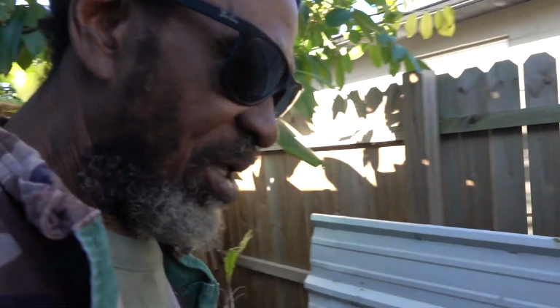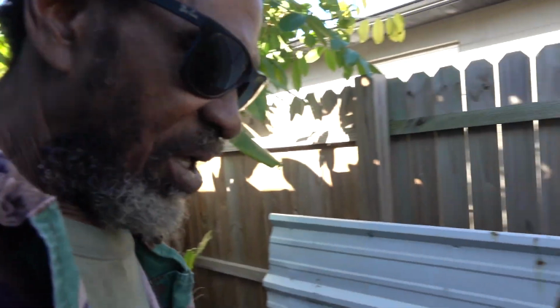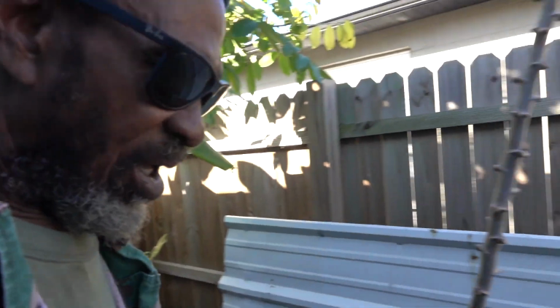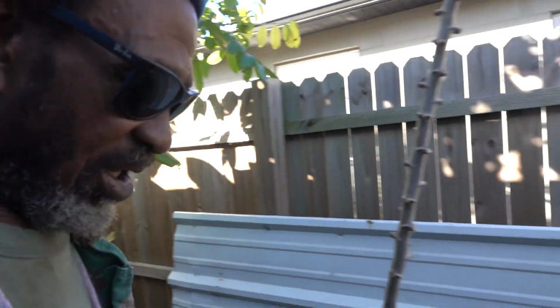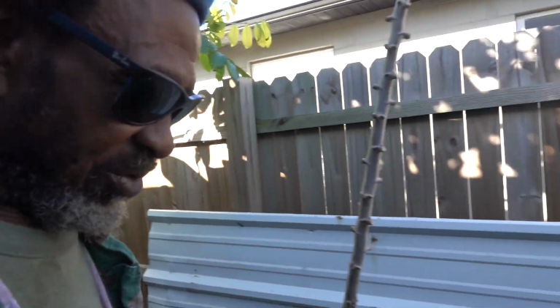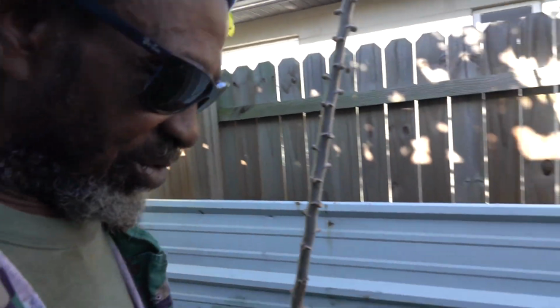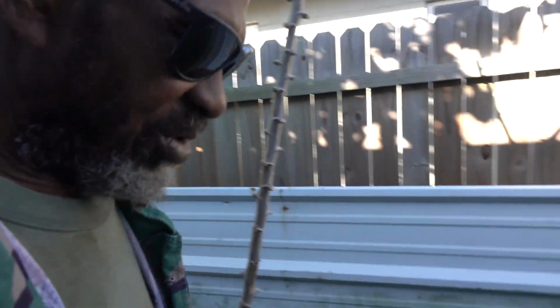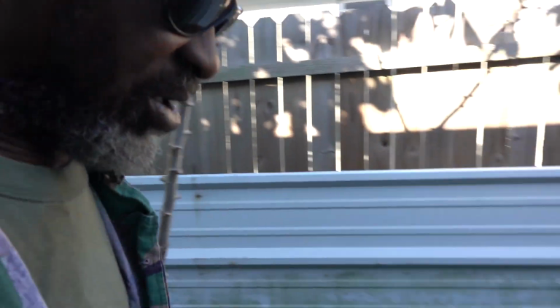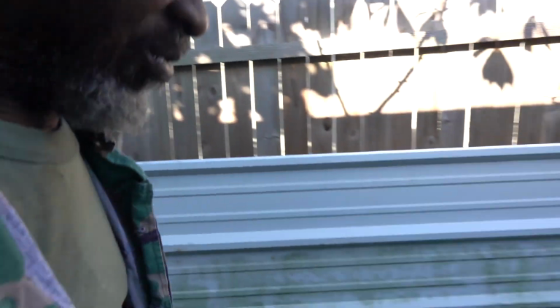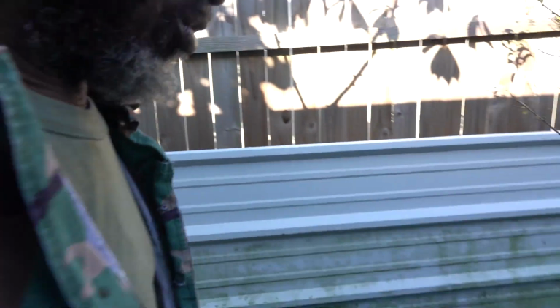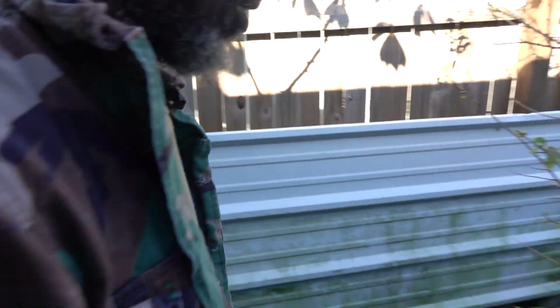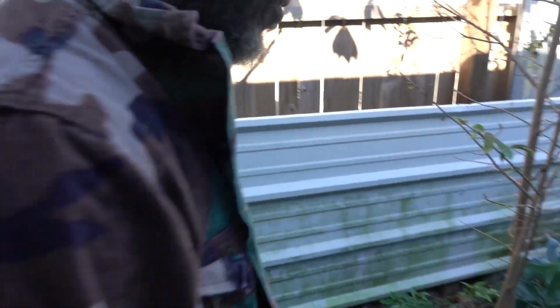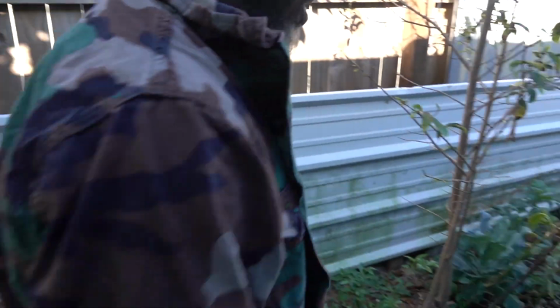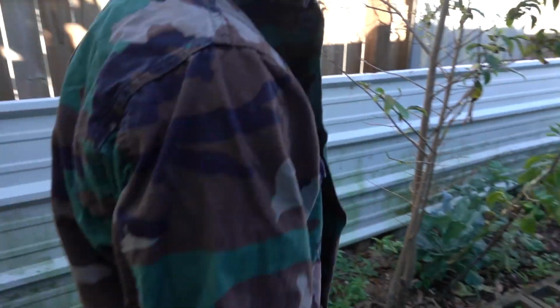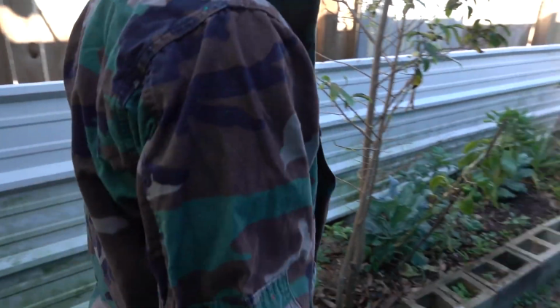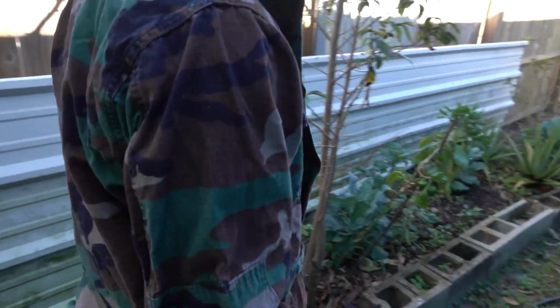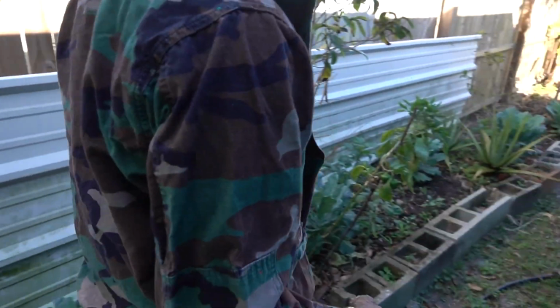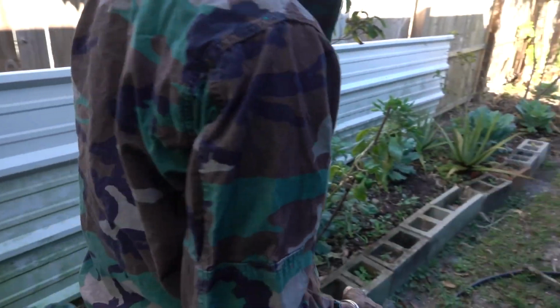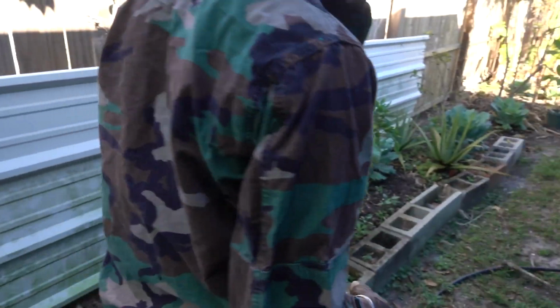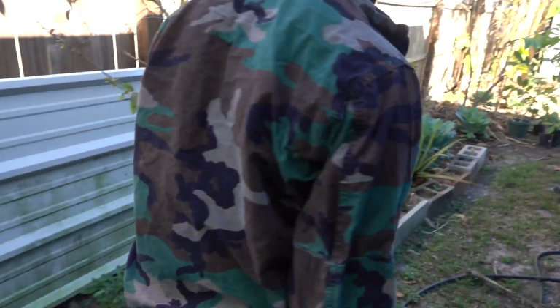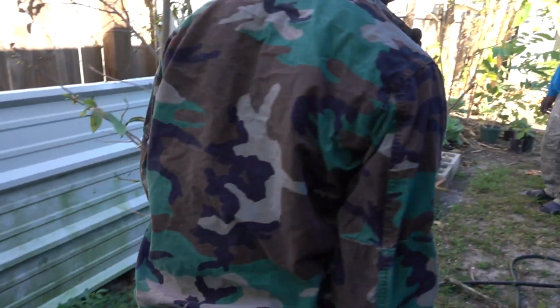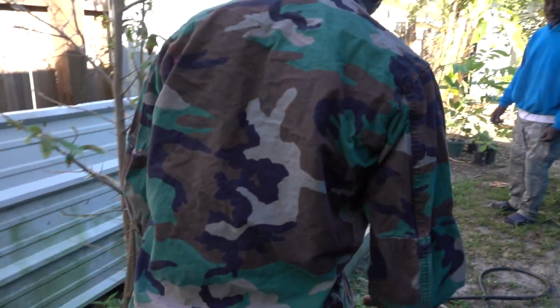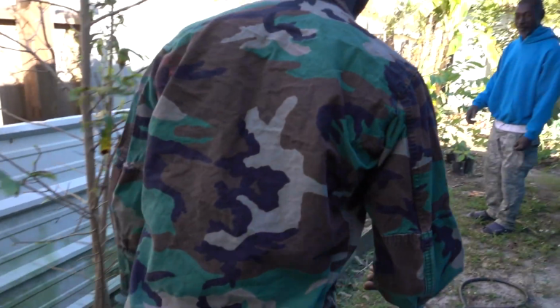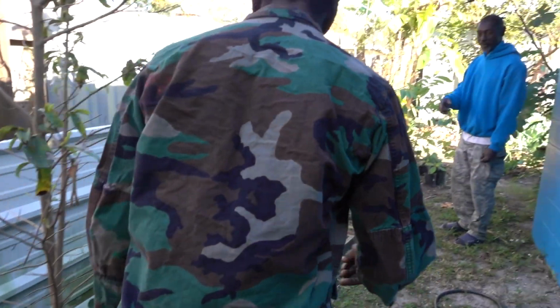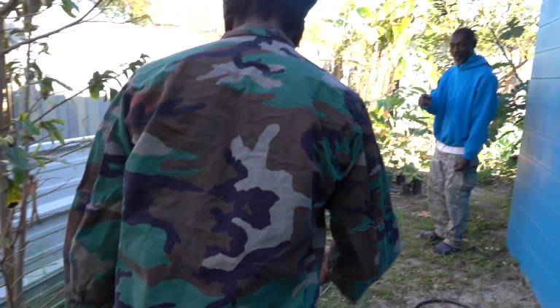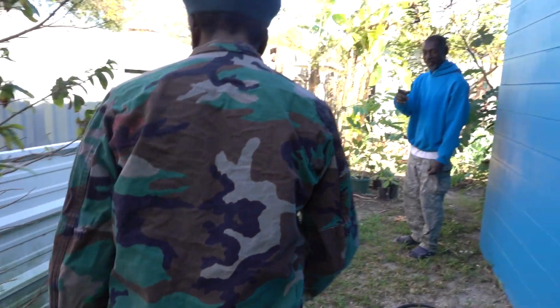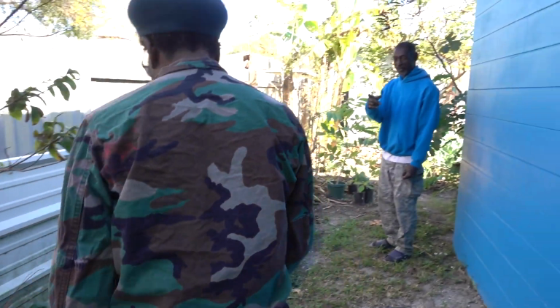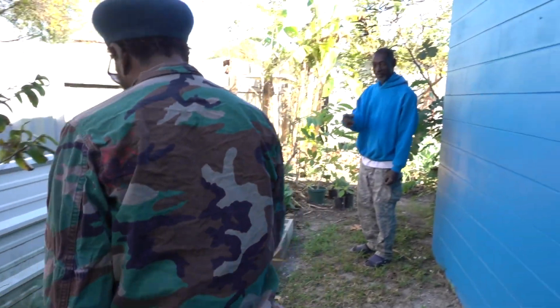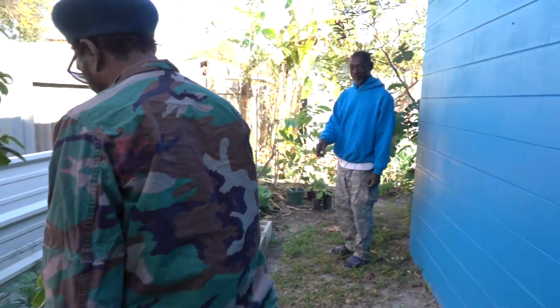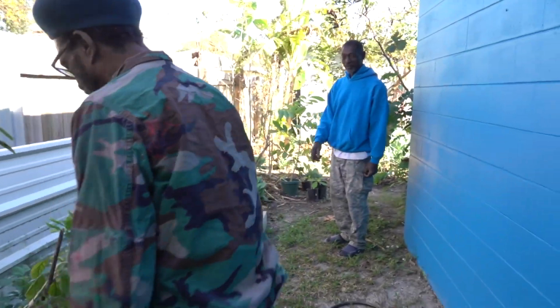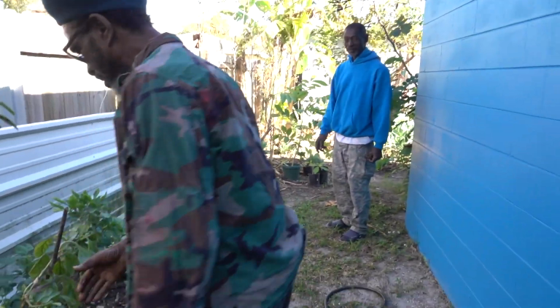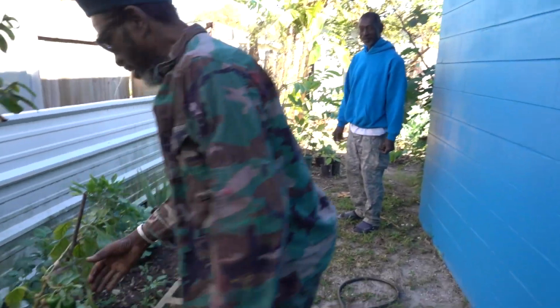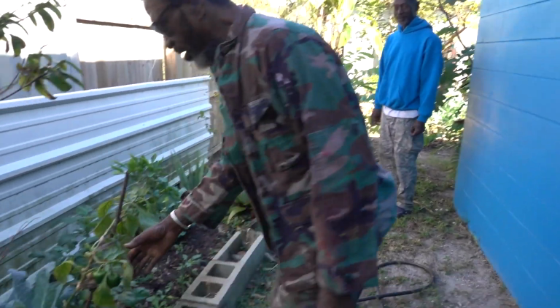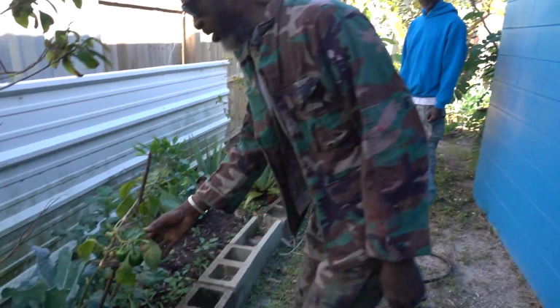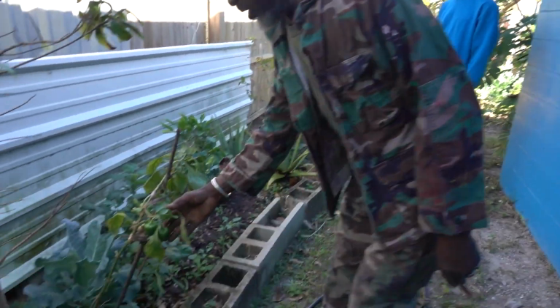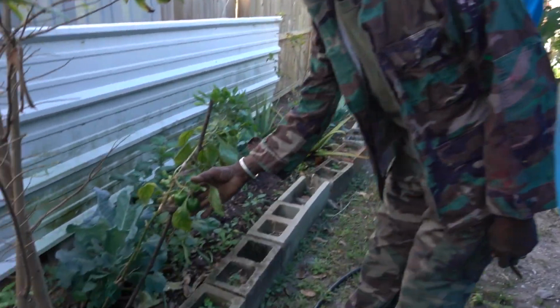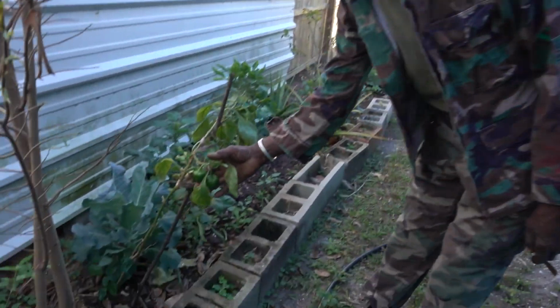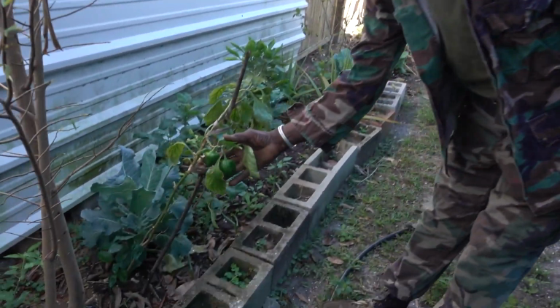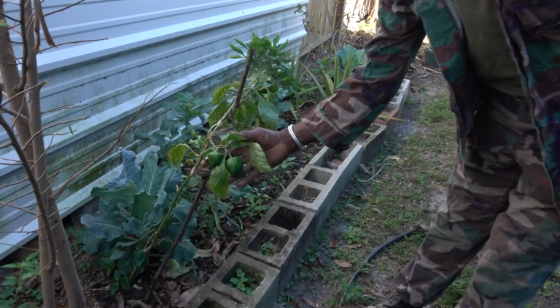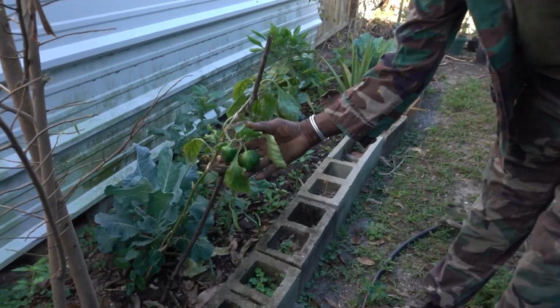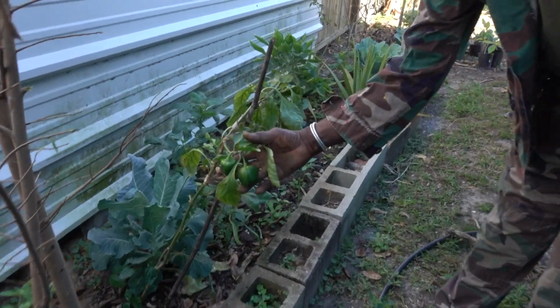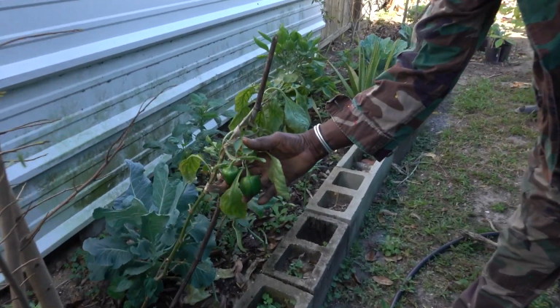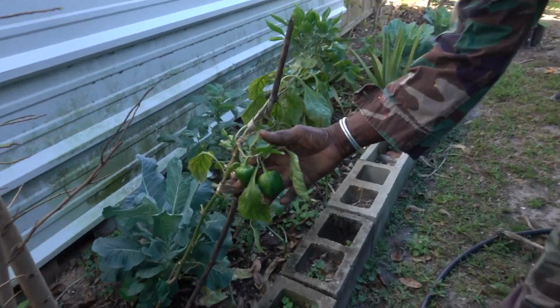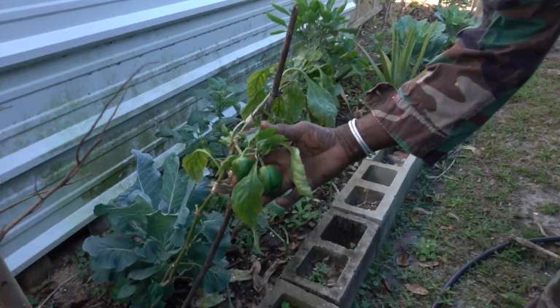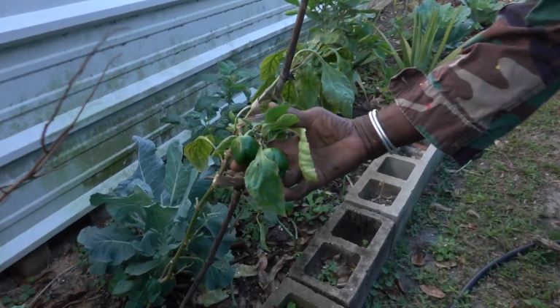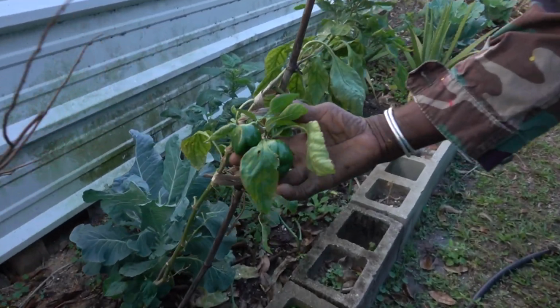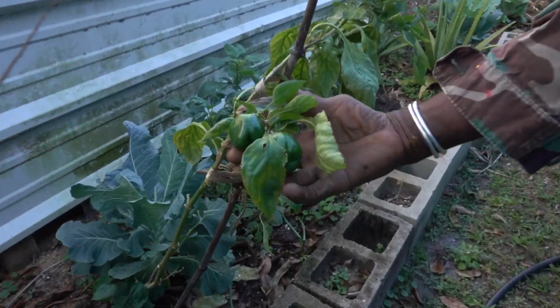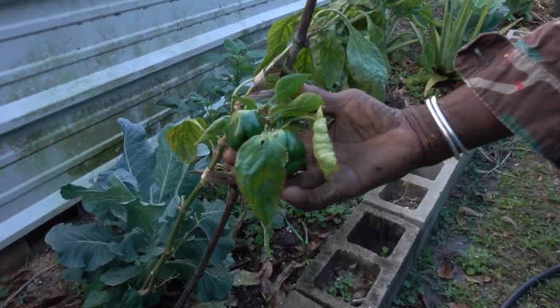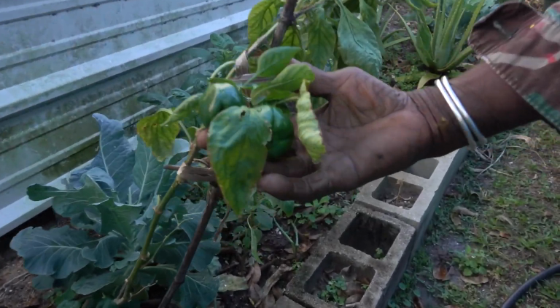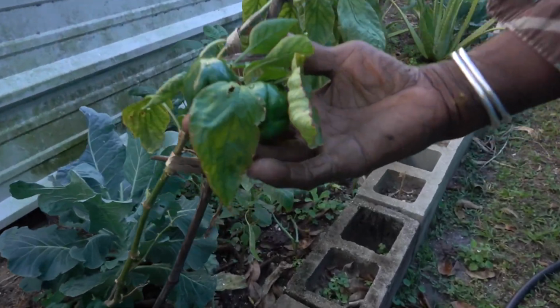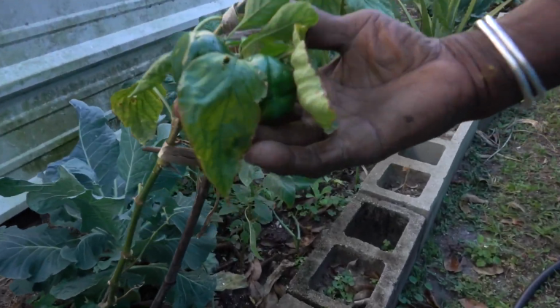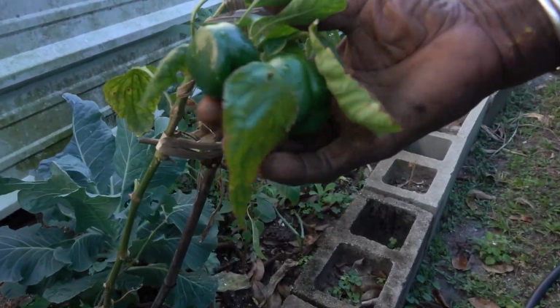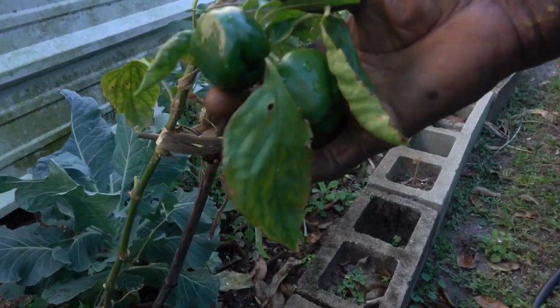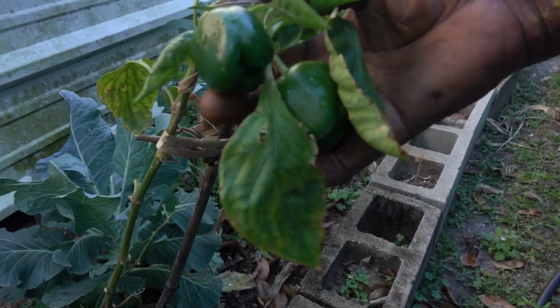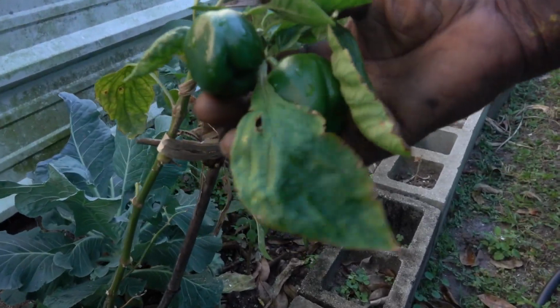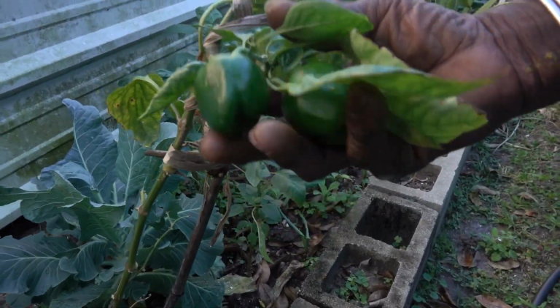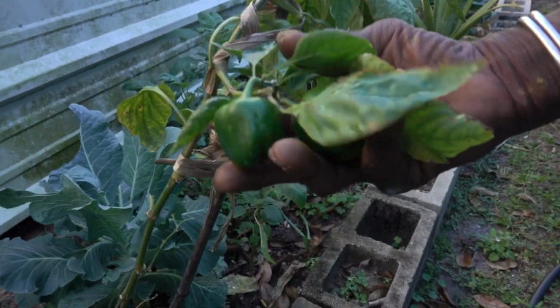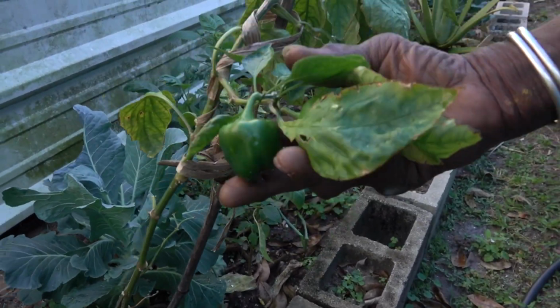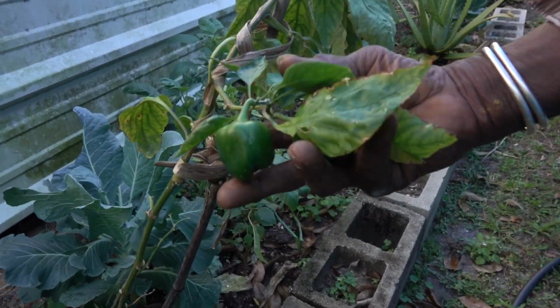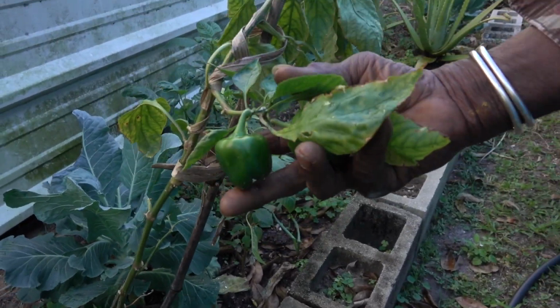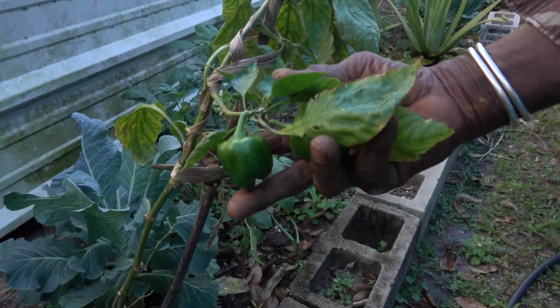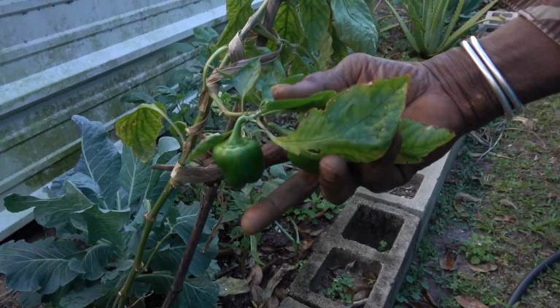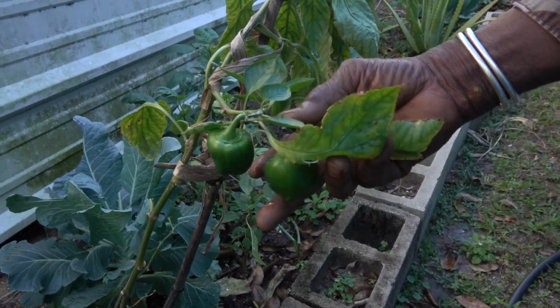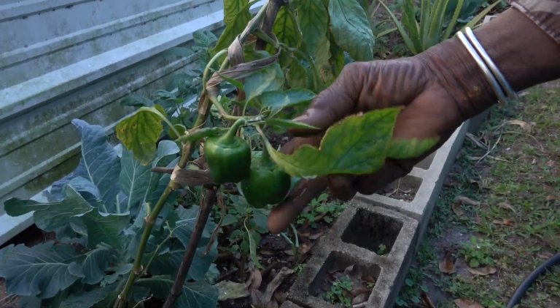Yeah, and look here. Look at these nice petals. Look at that. Look how beautiful they are.